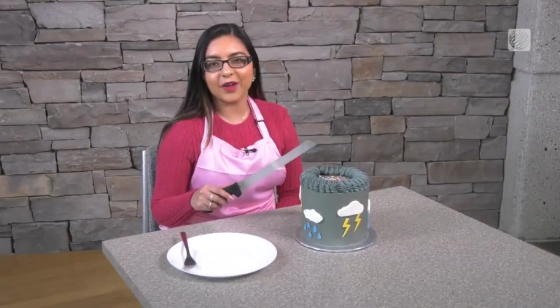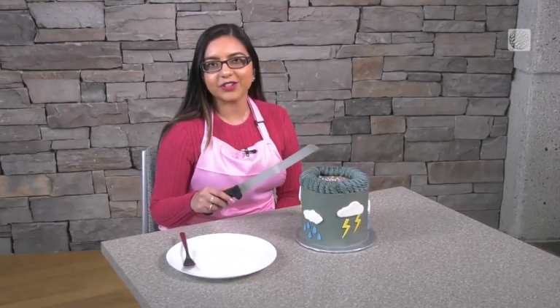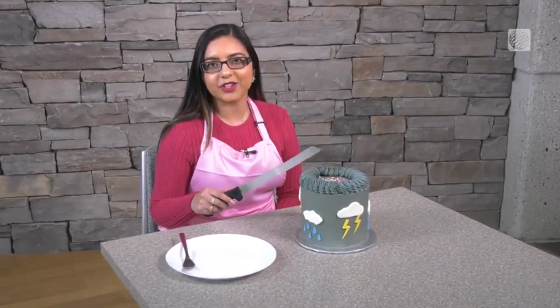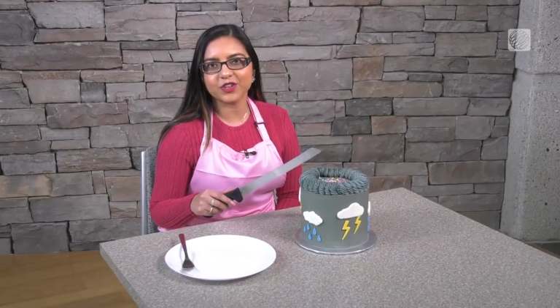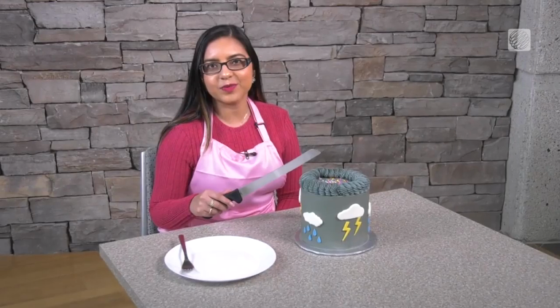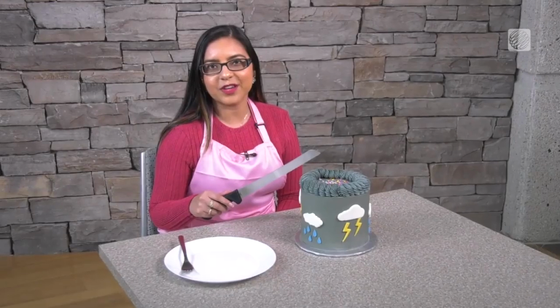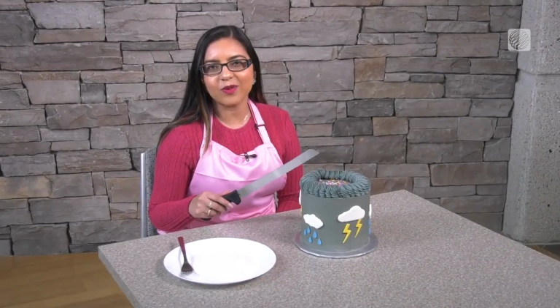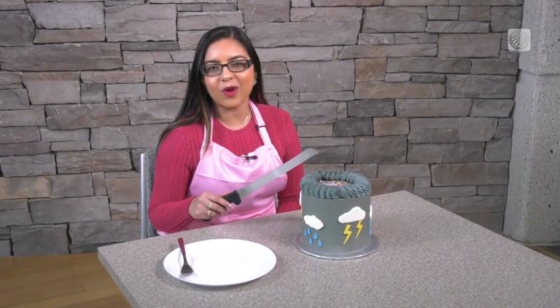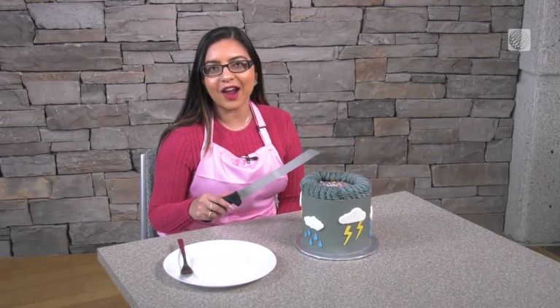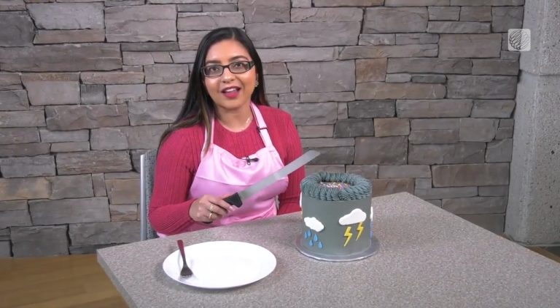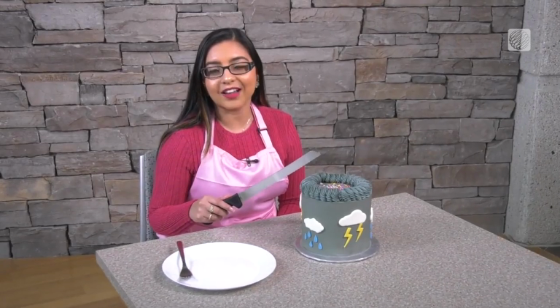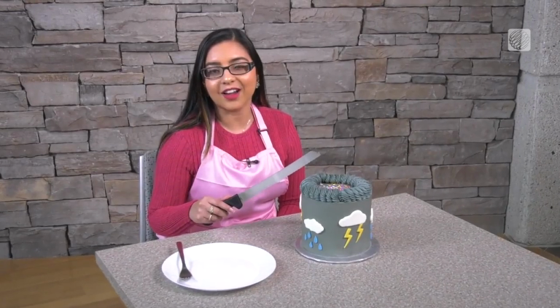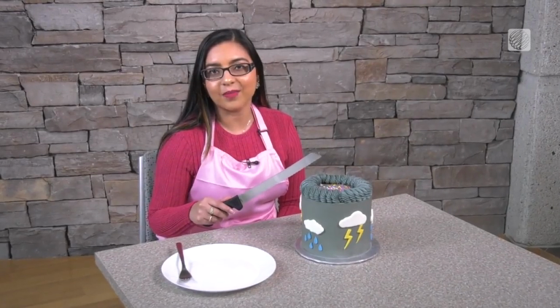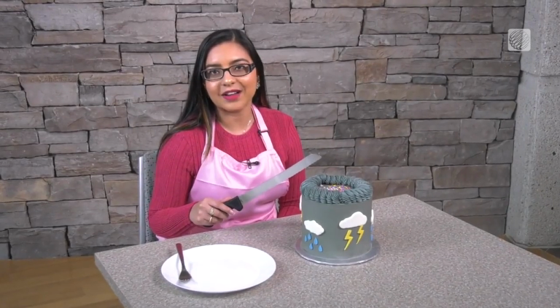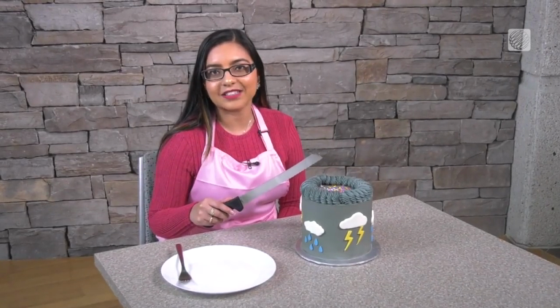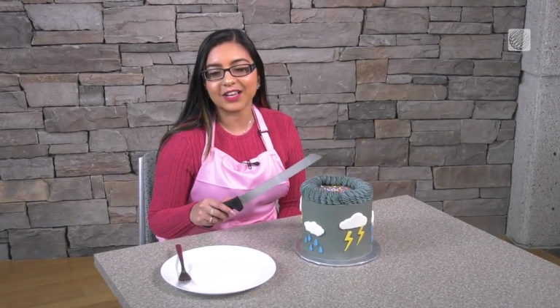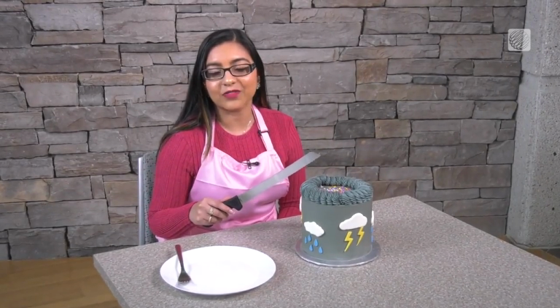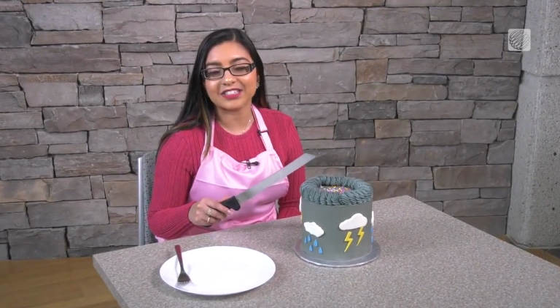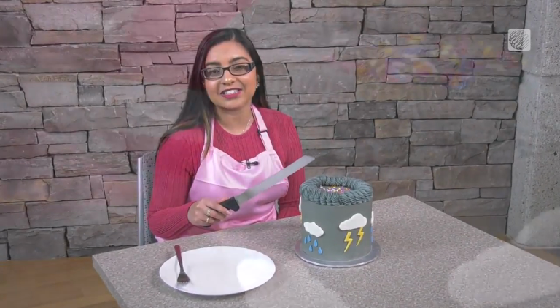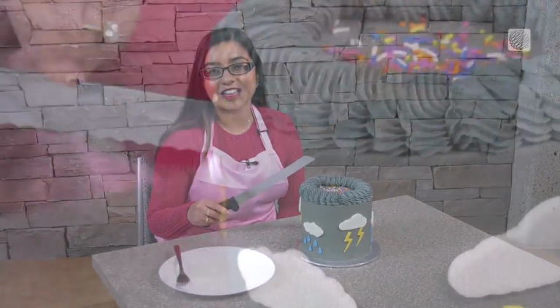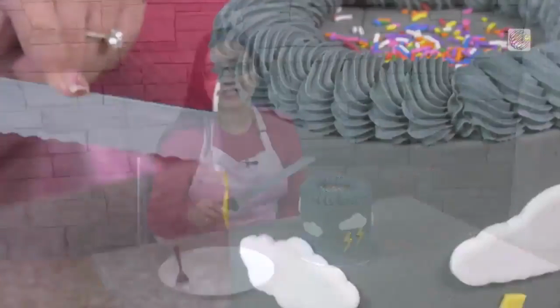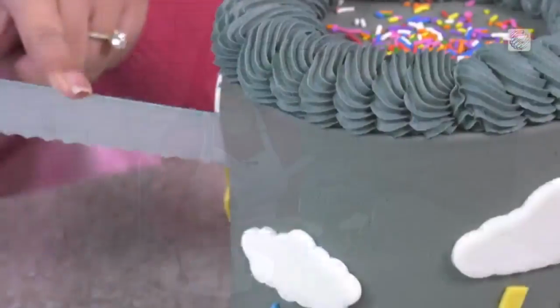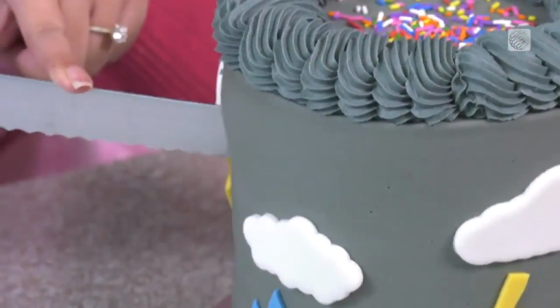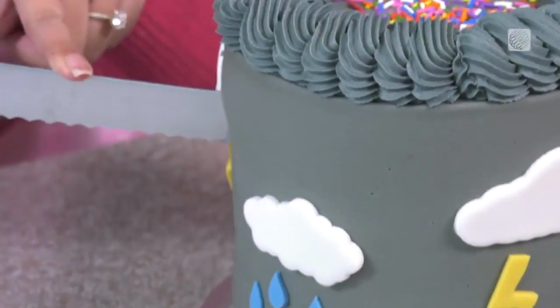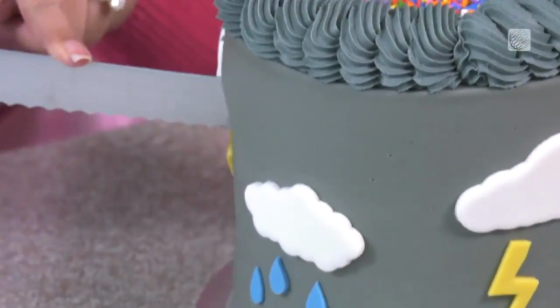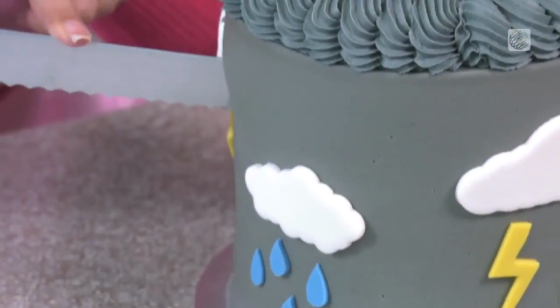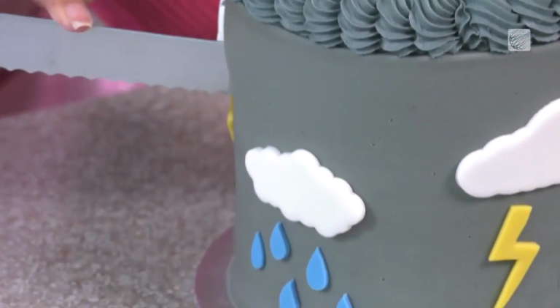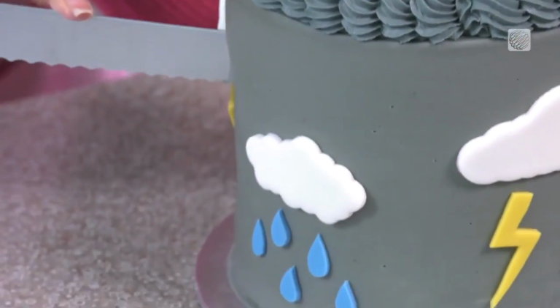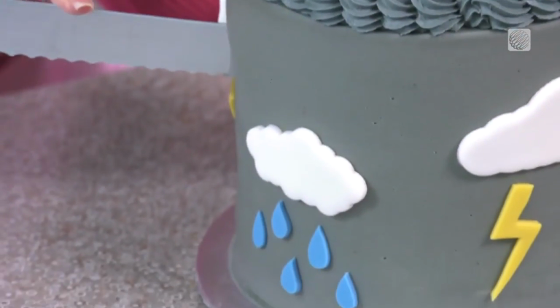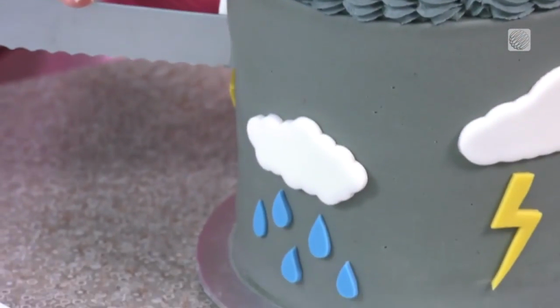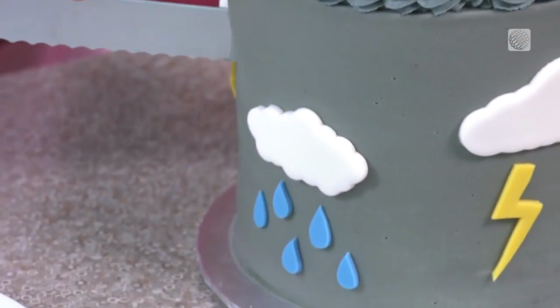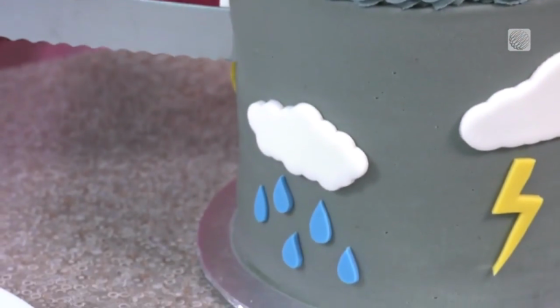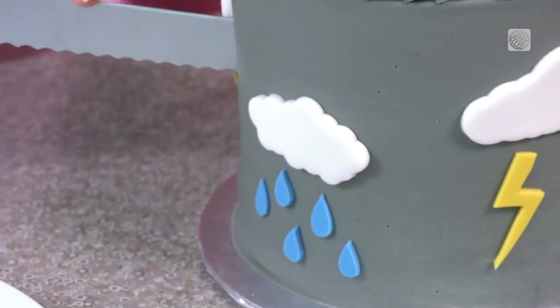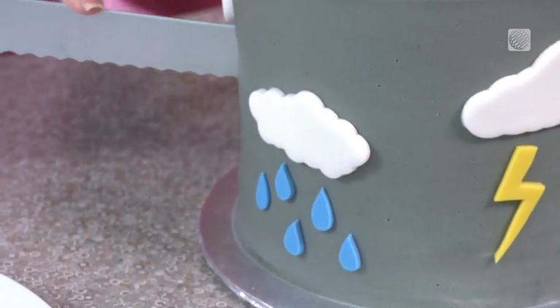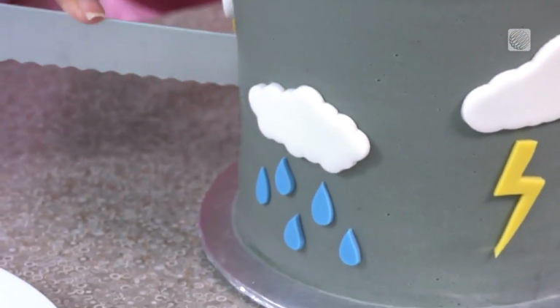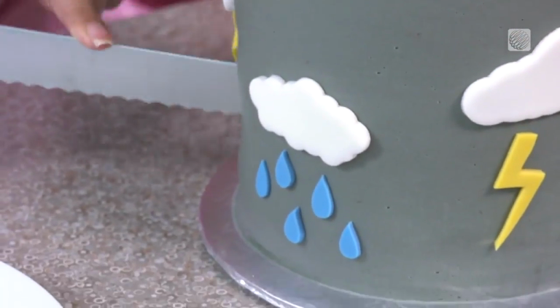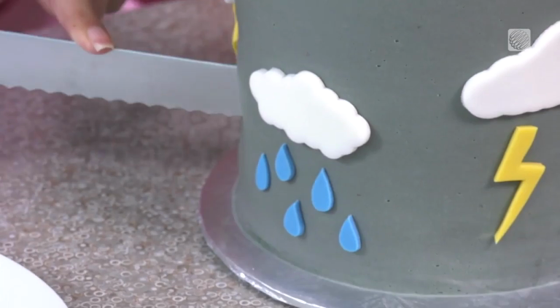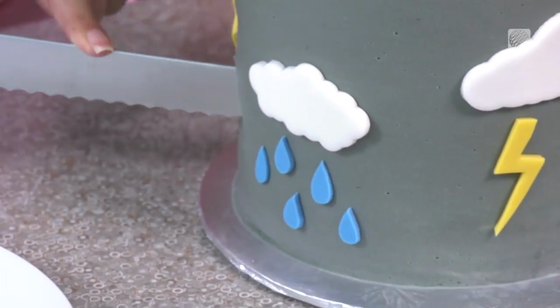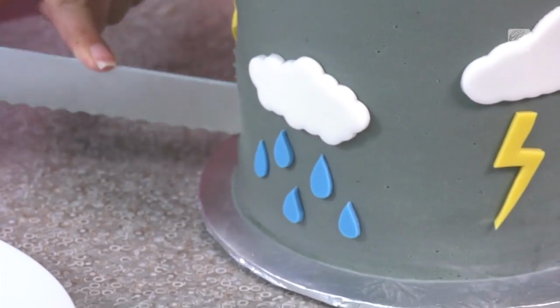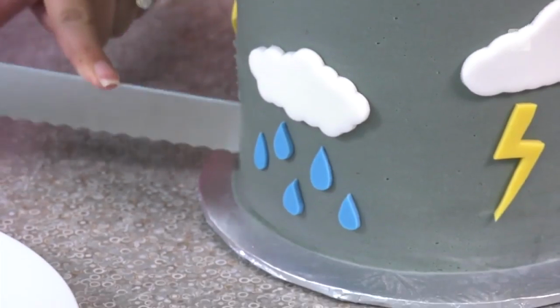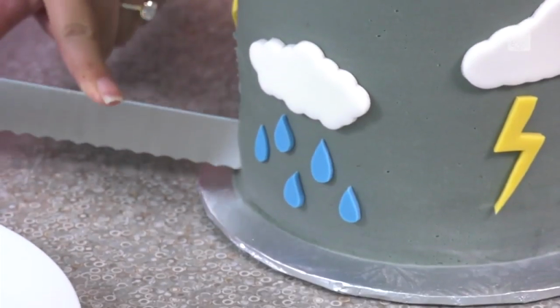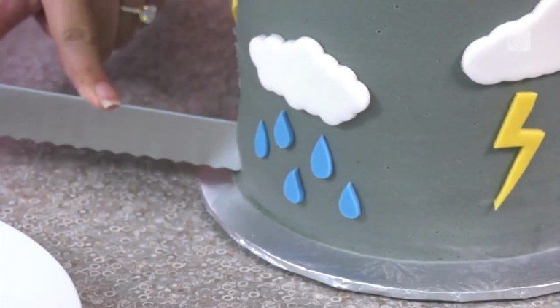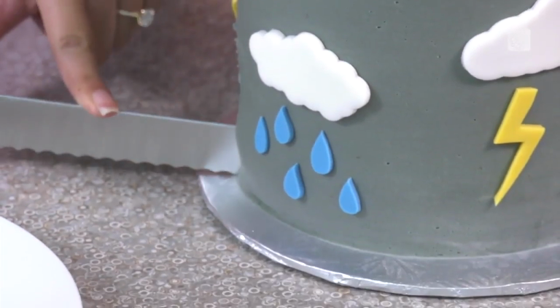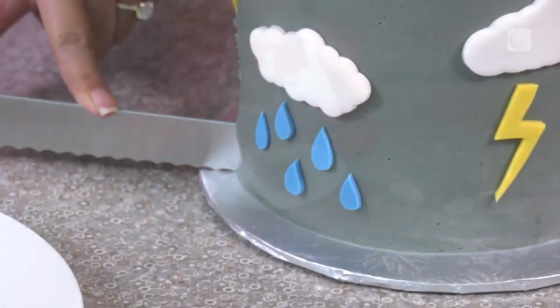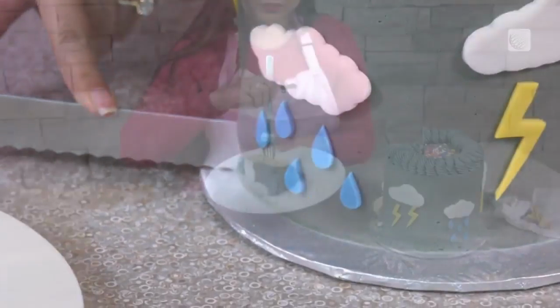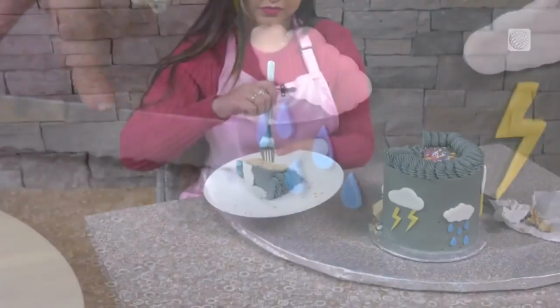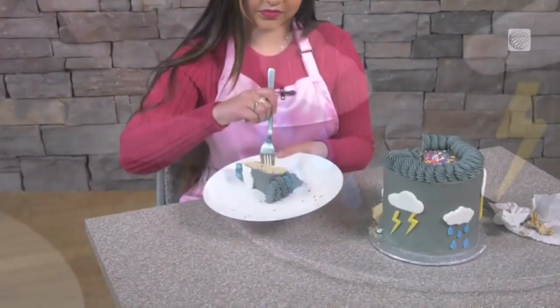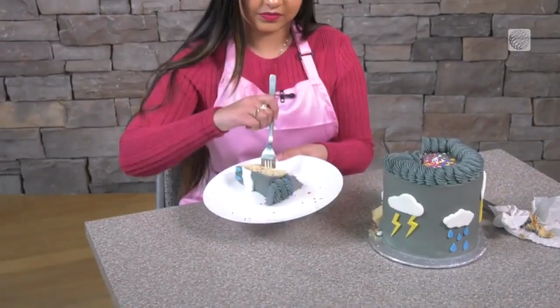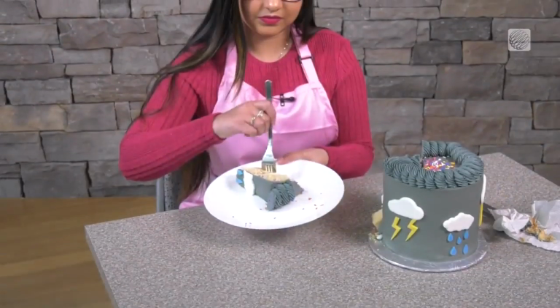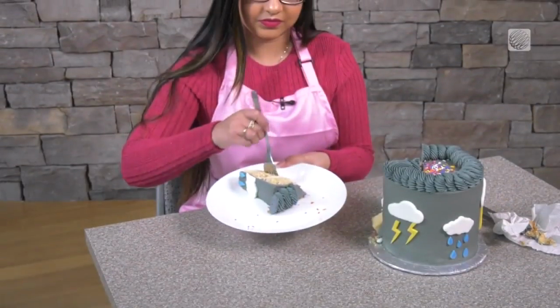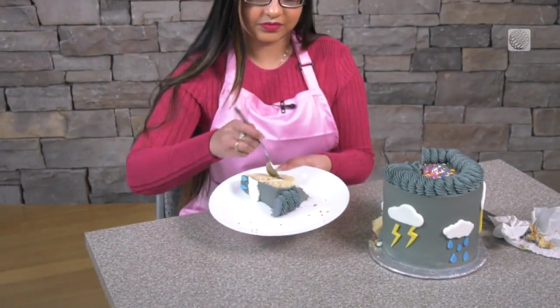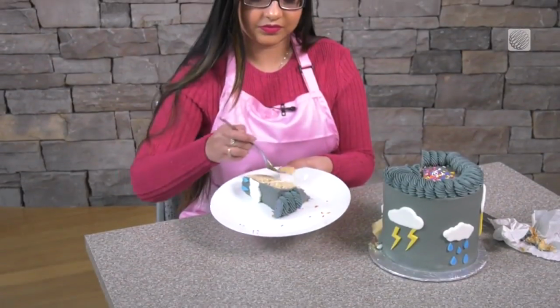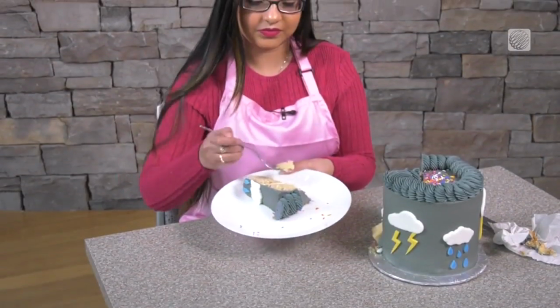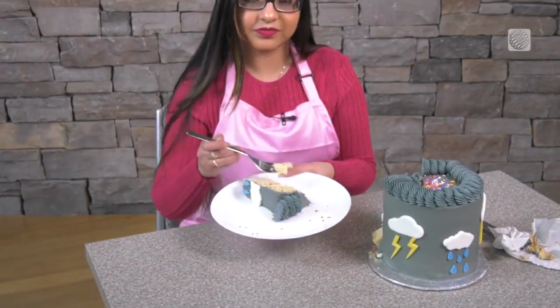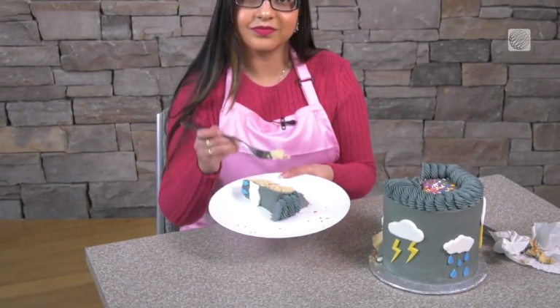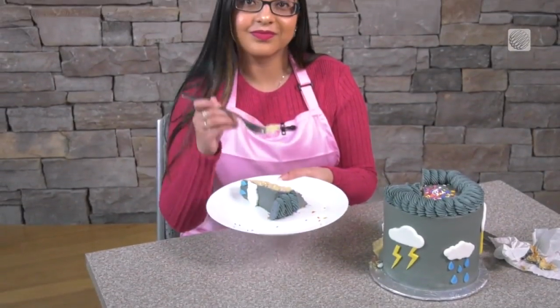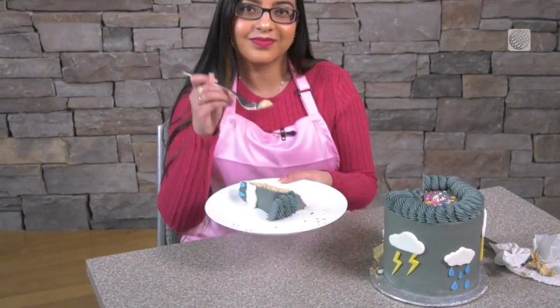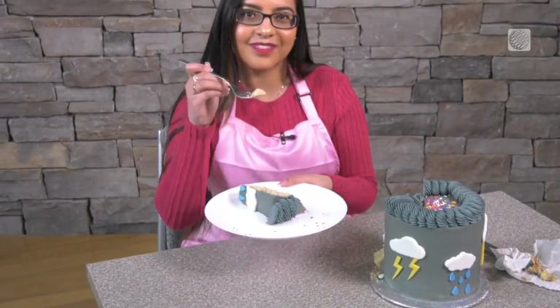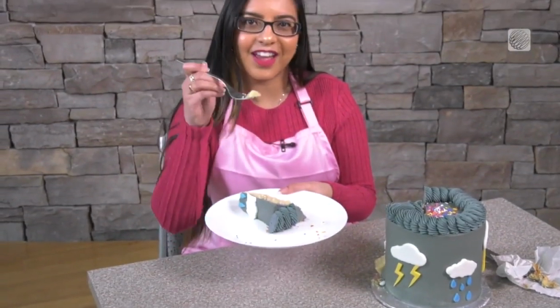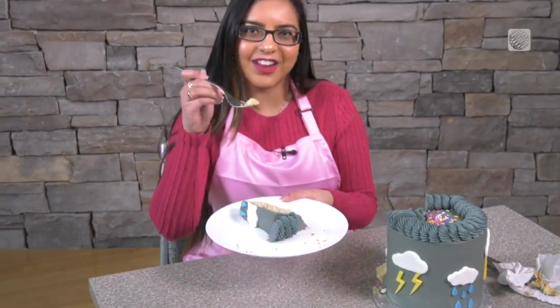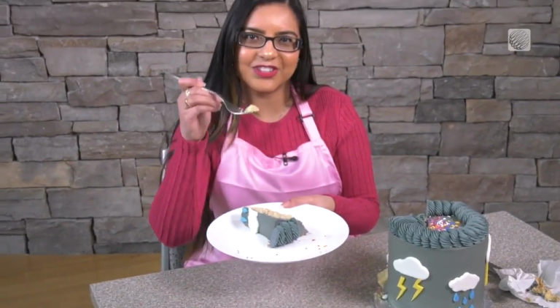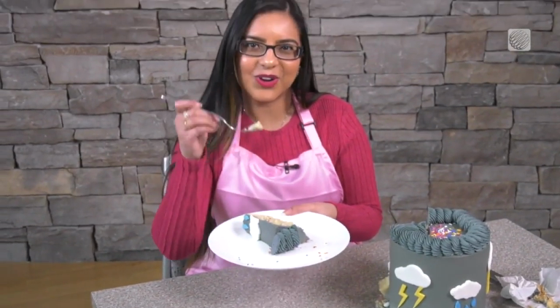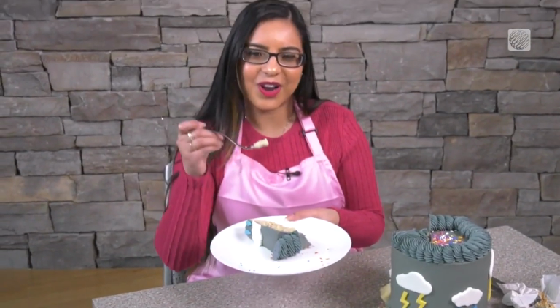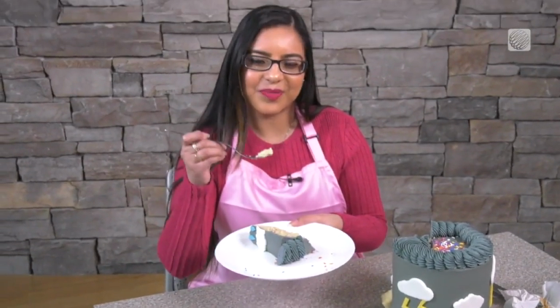Now, excuse me while I cut myself a slice of this delicious cake and watch the storm pass. Enjoy. Bye-bye.